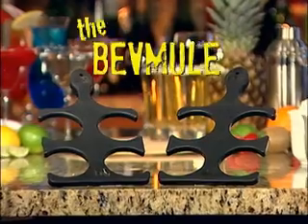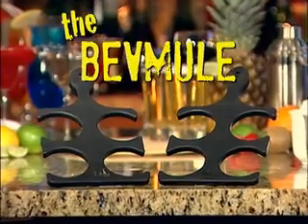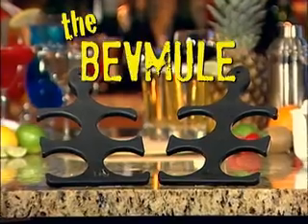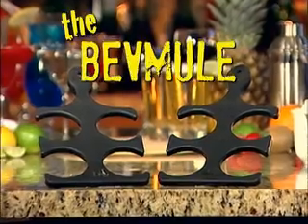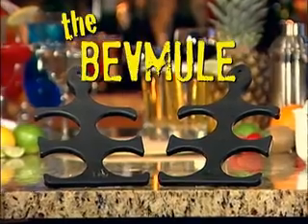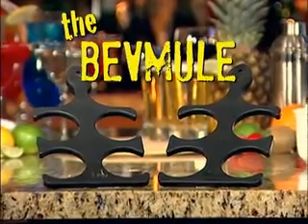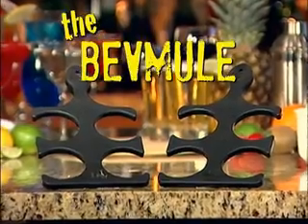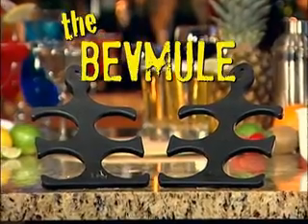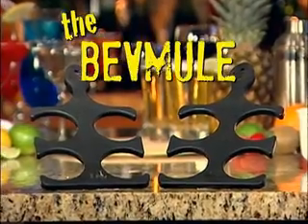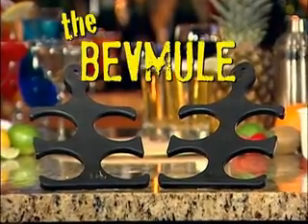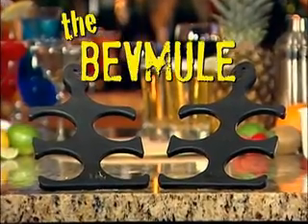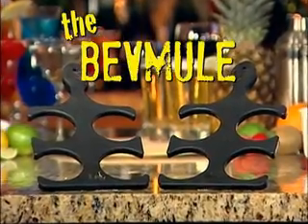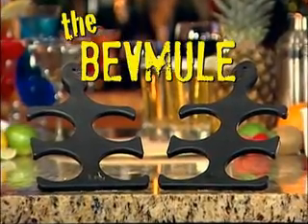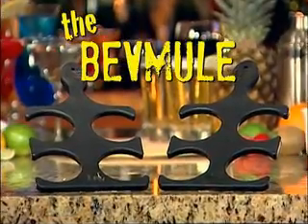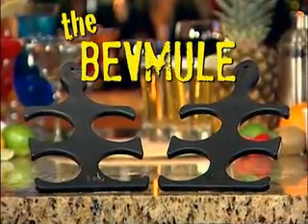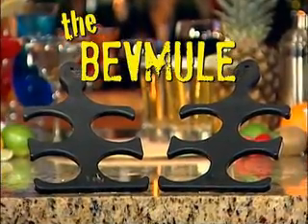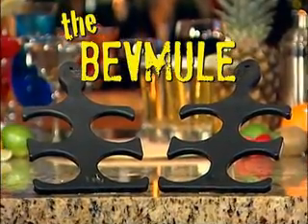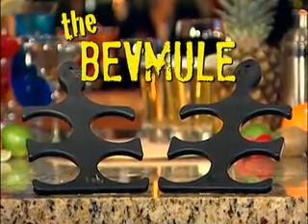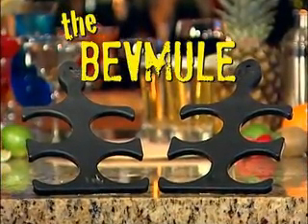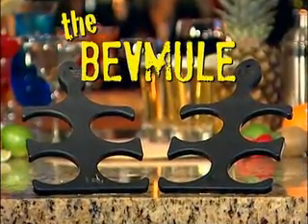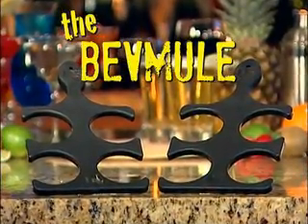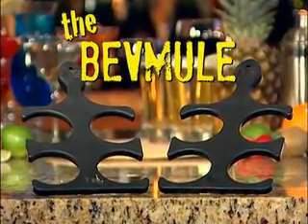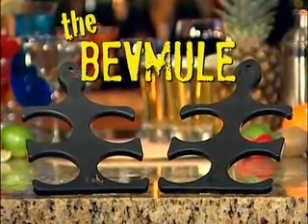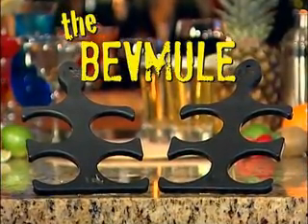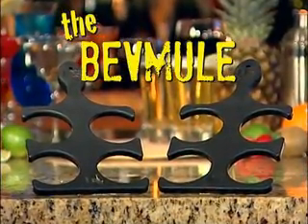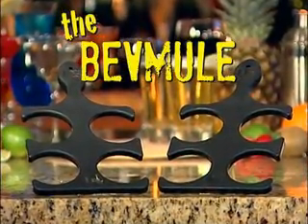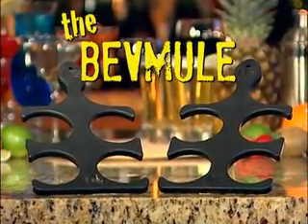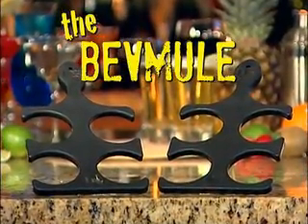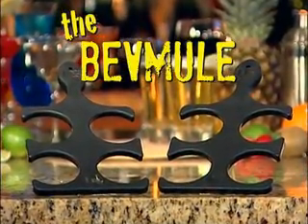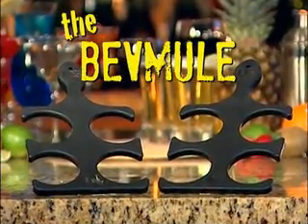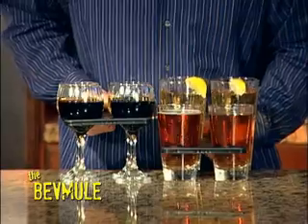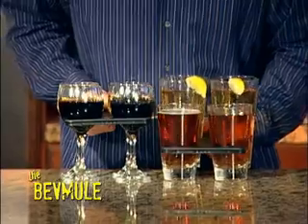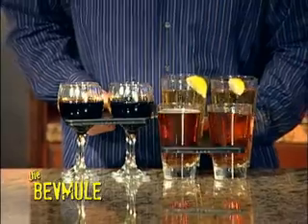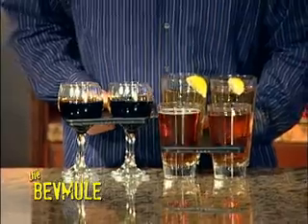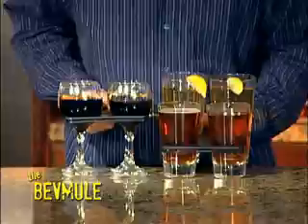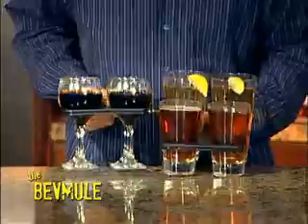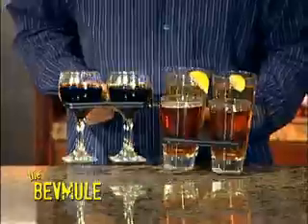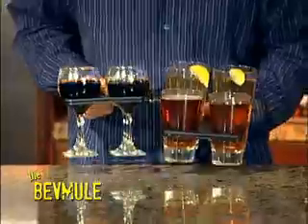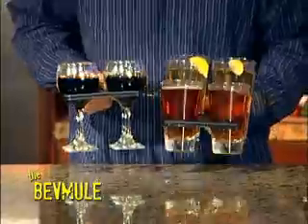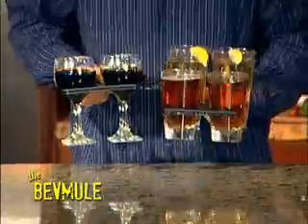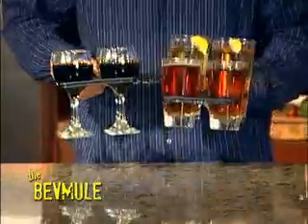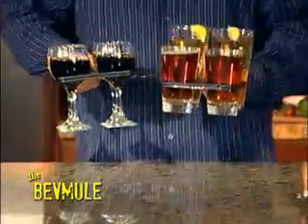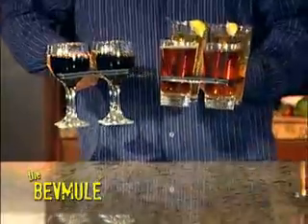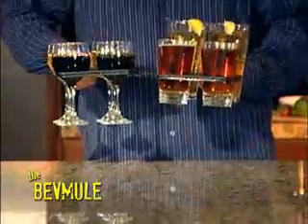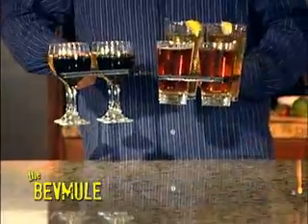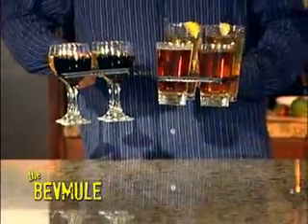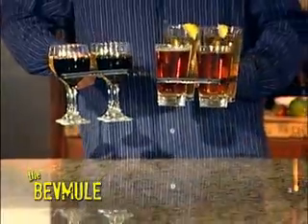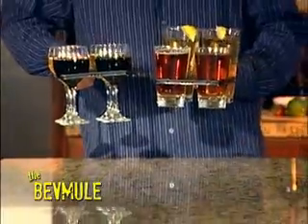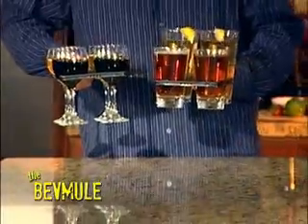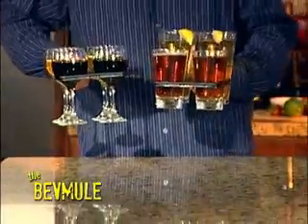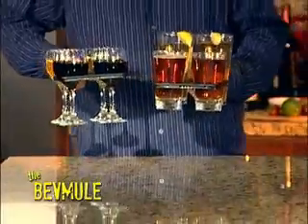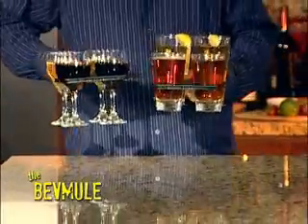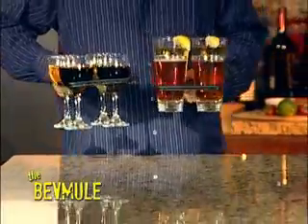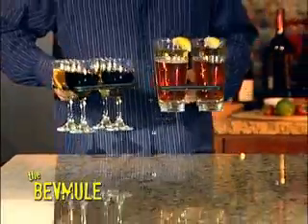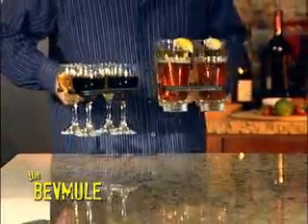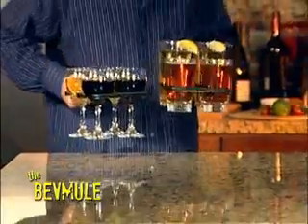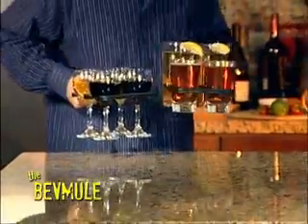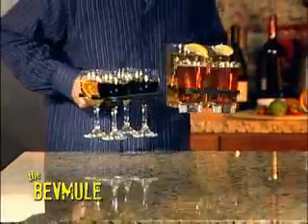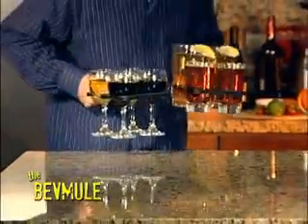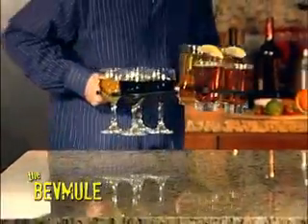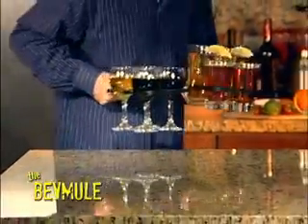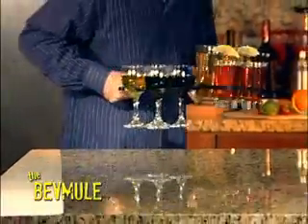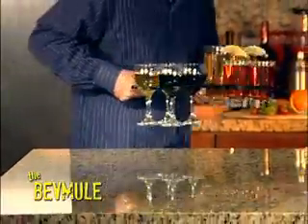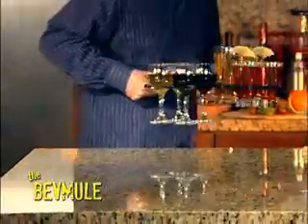Well now there is. Introducing the BevMule, the most amazing new invention that will change the way you and your family carry drinks.